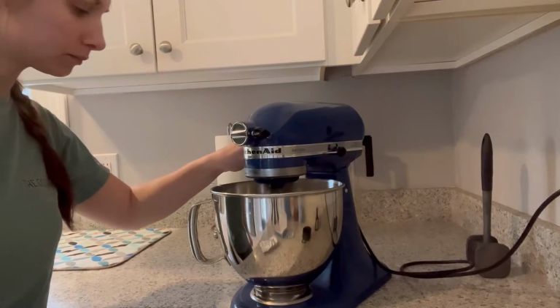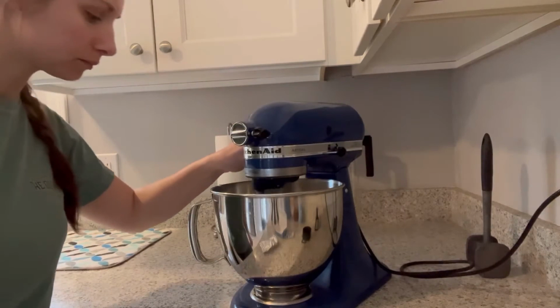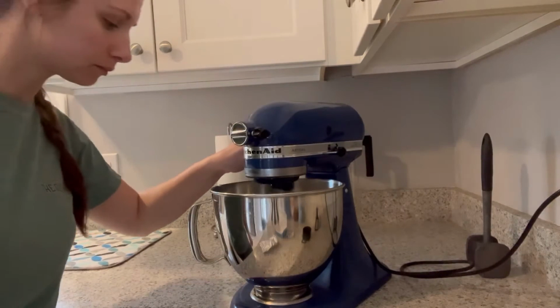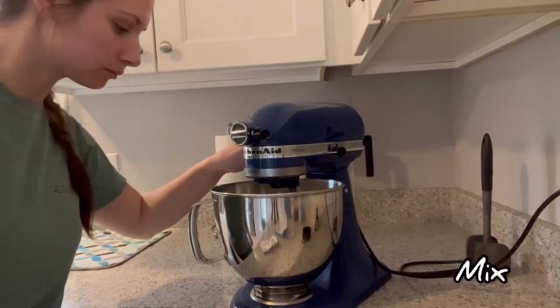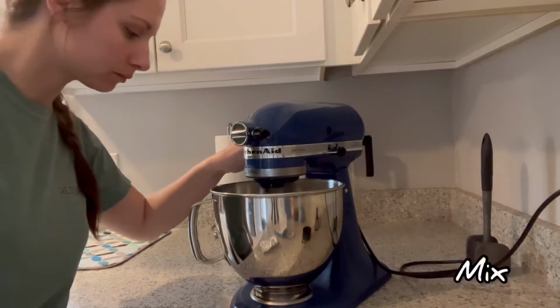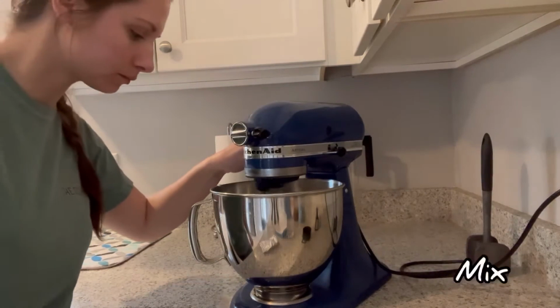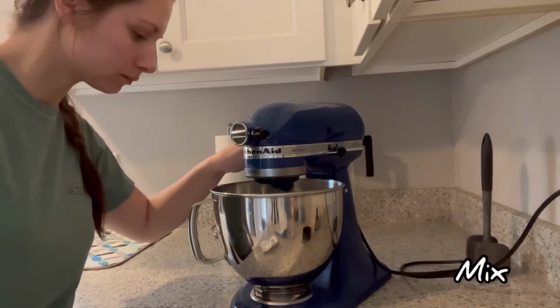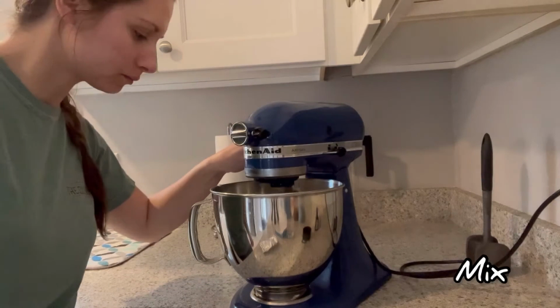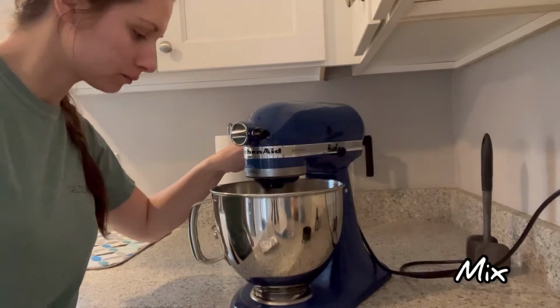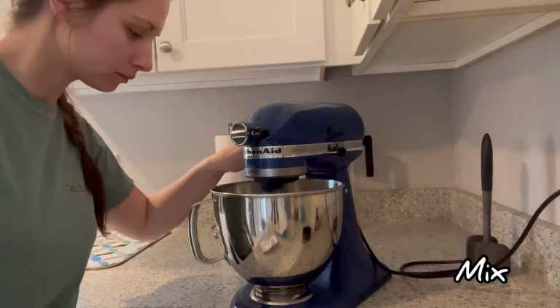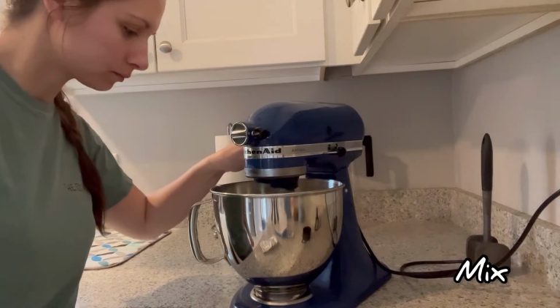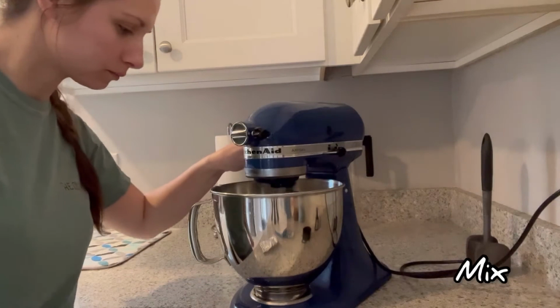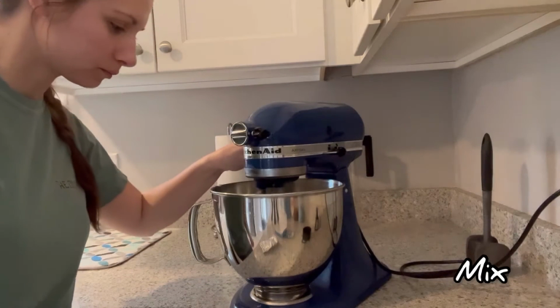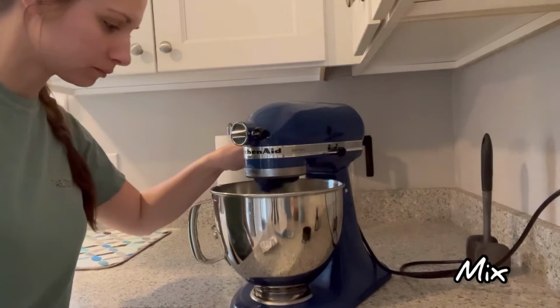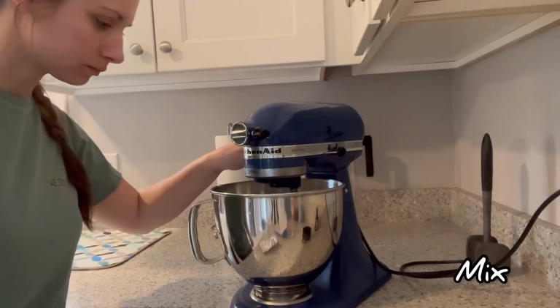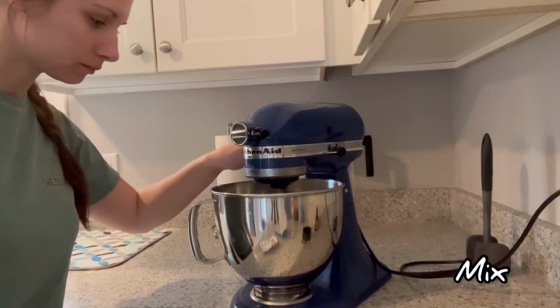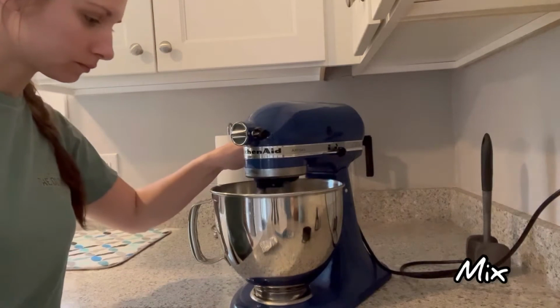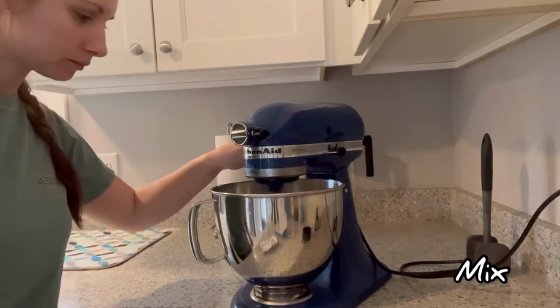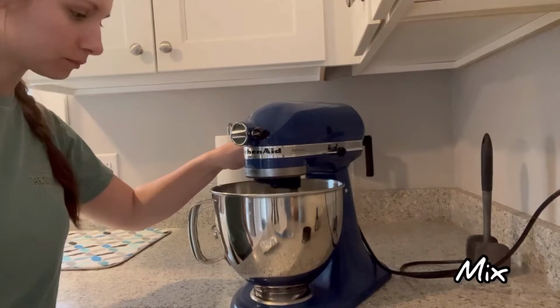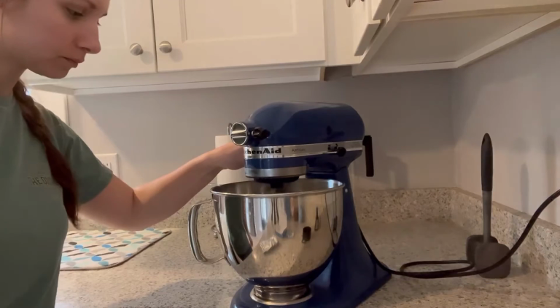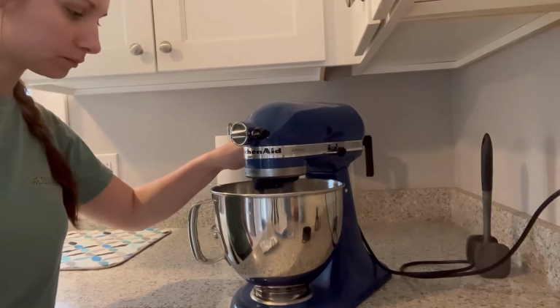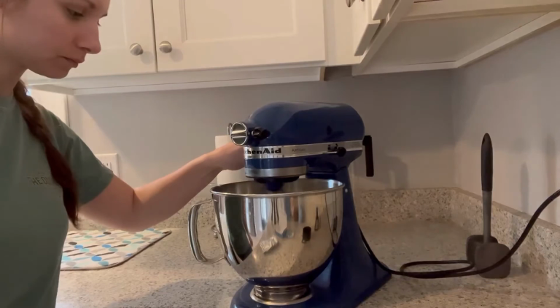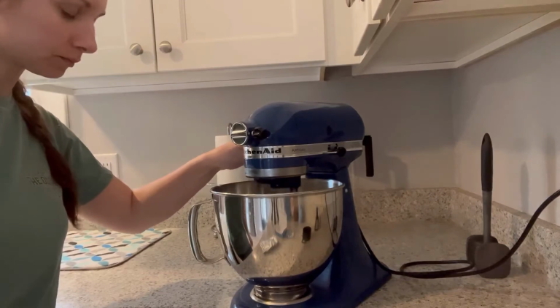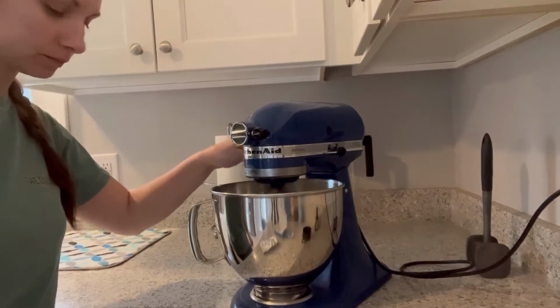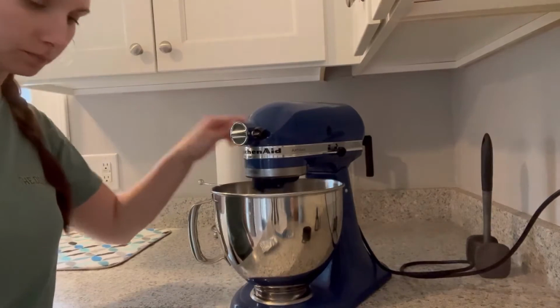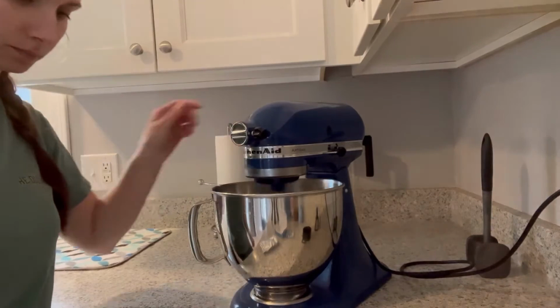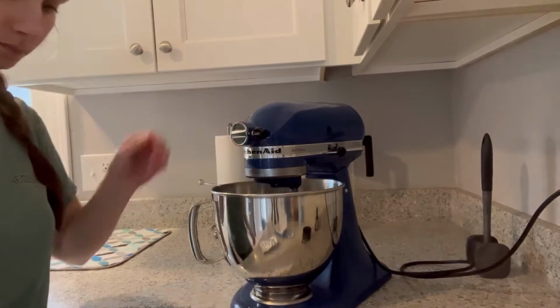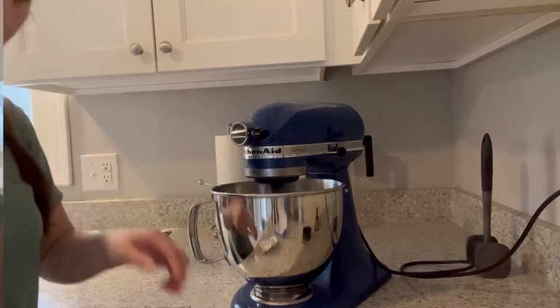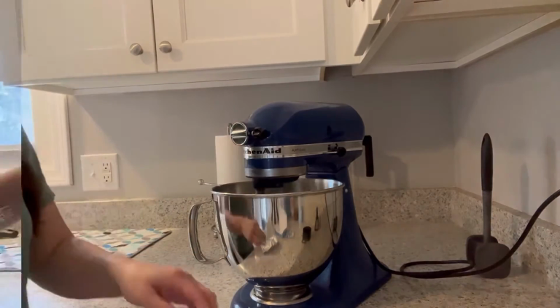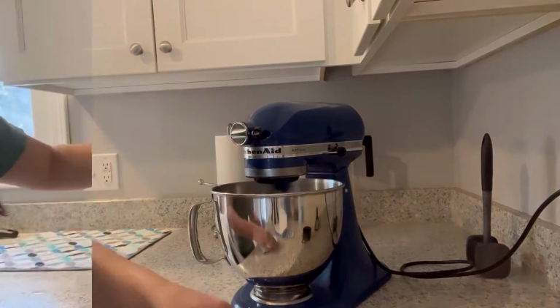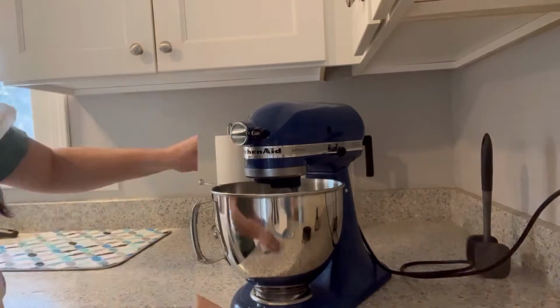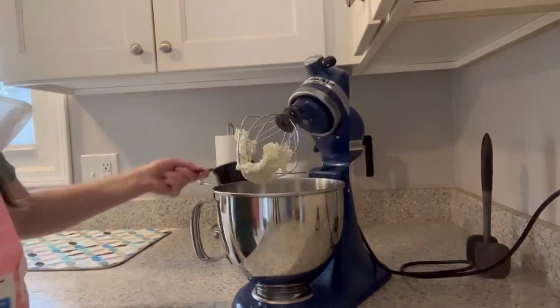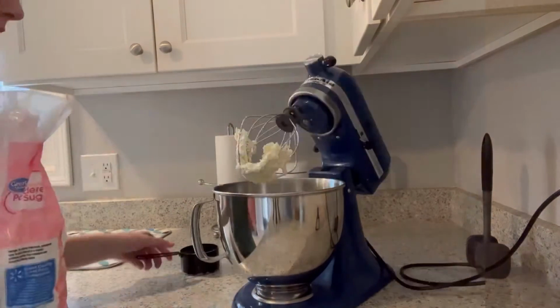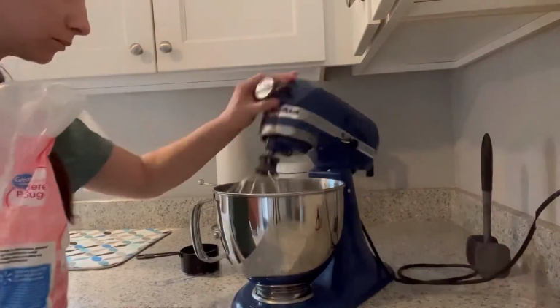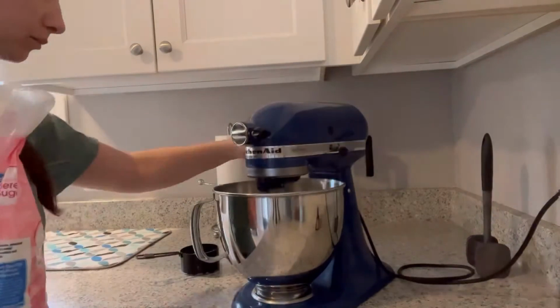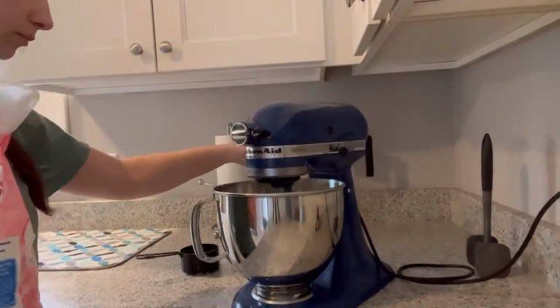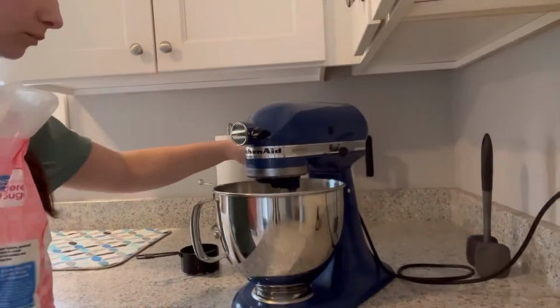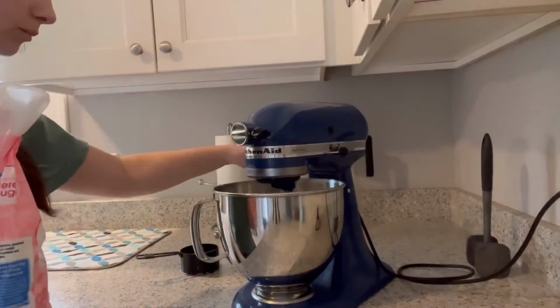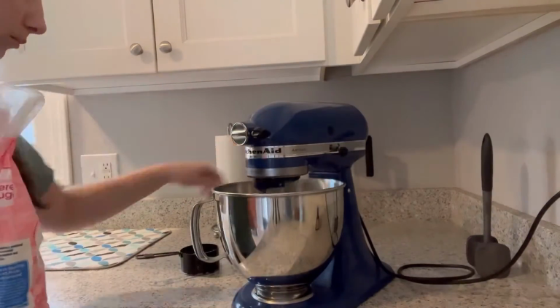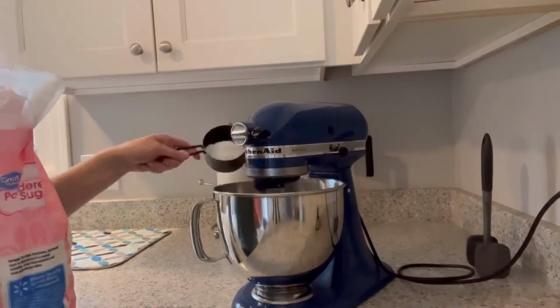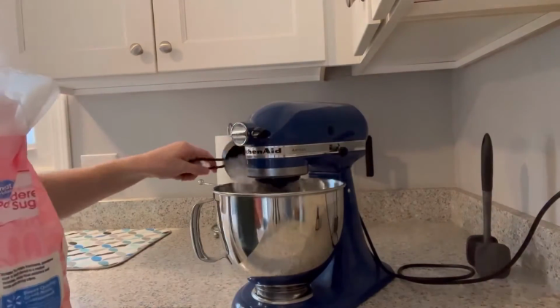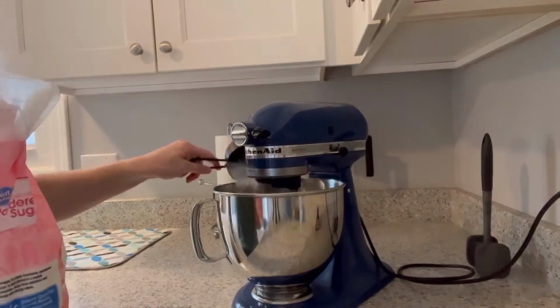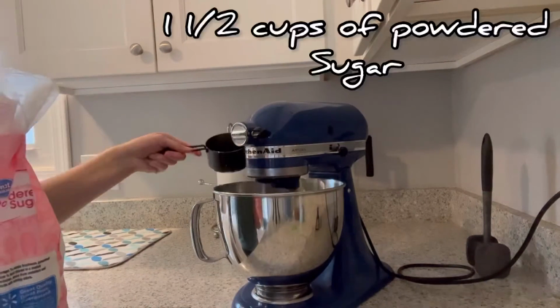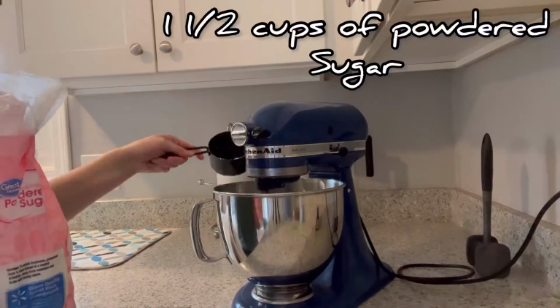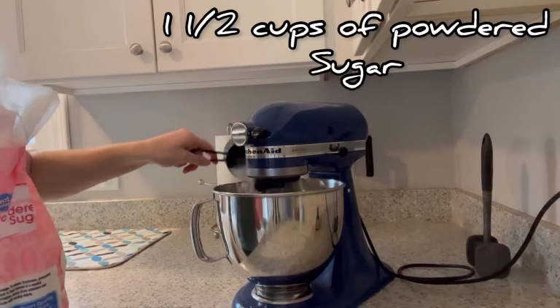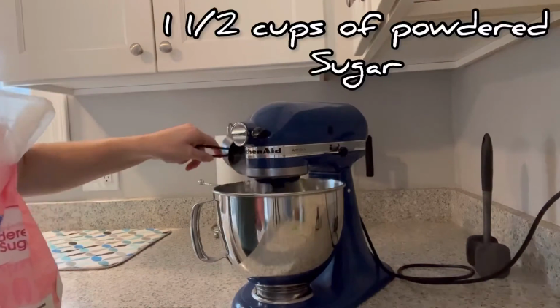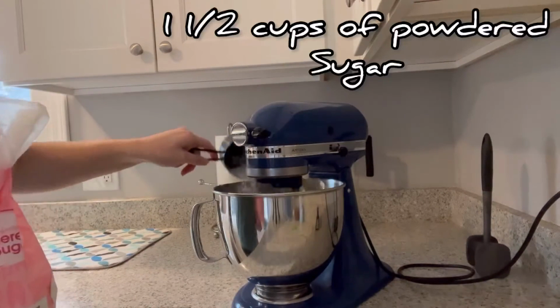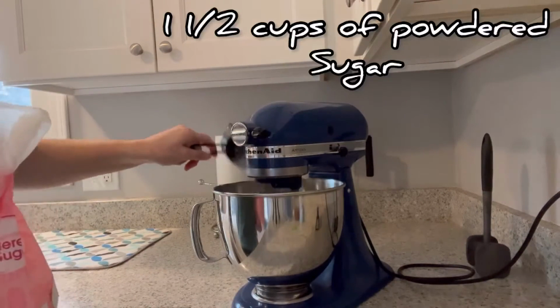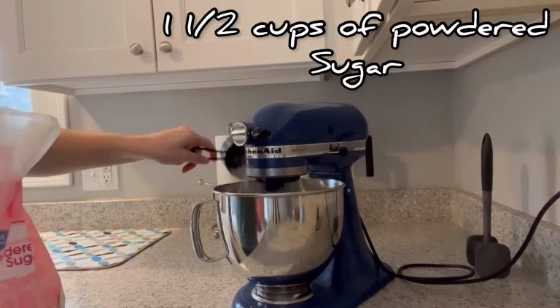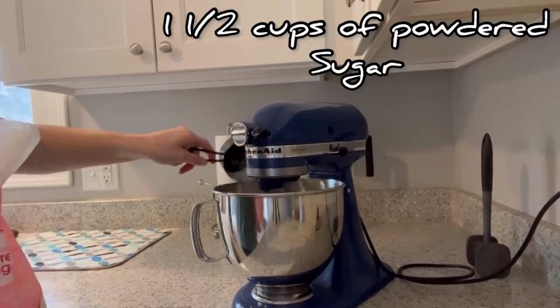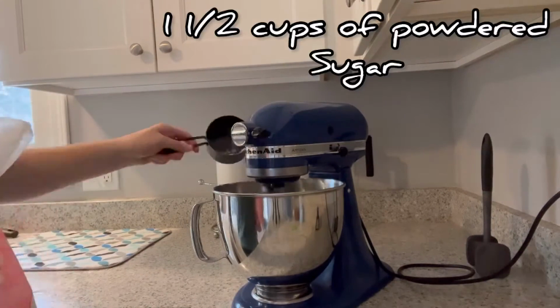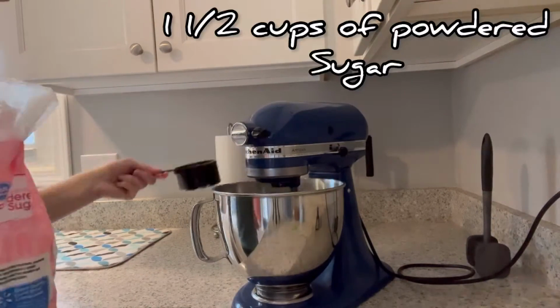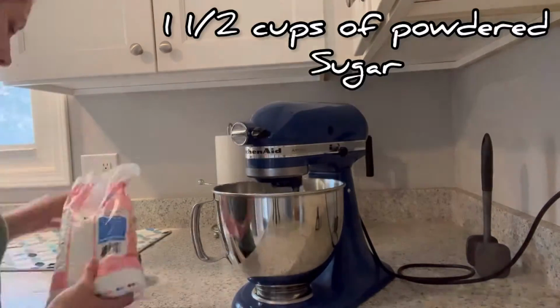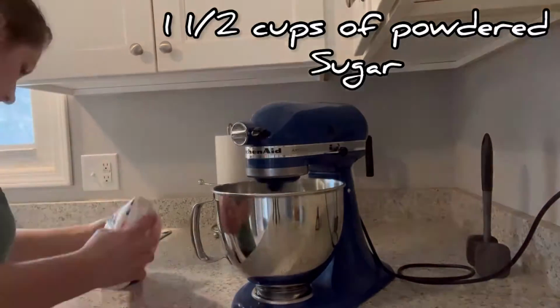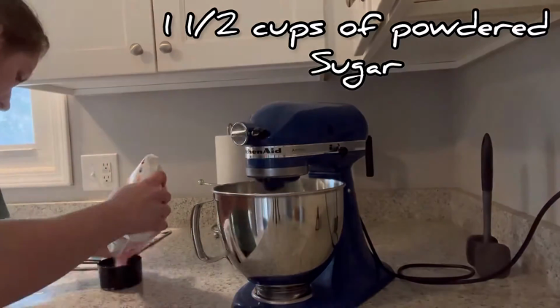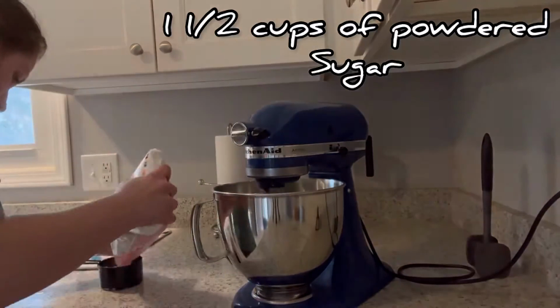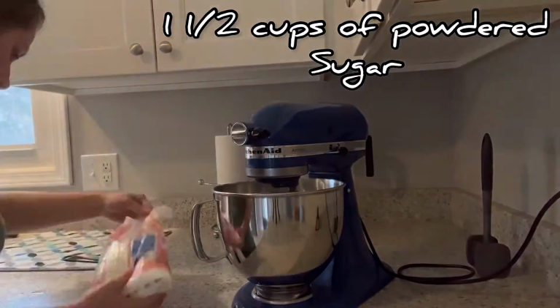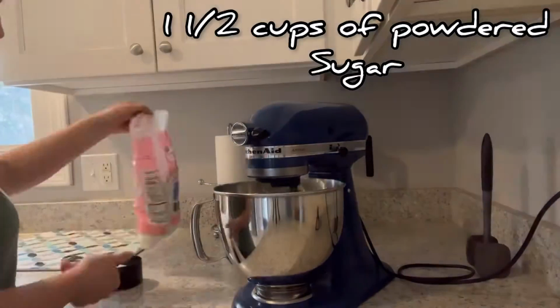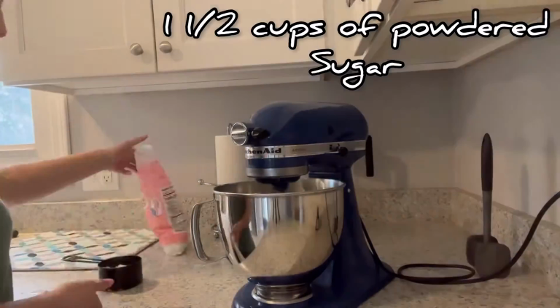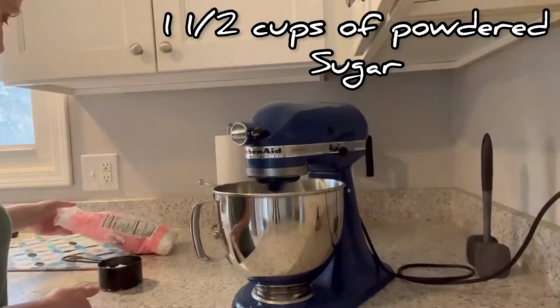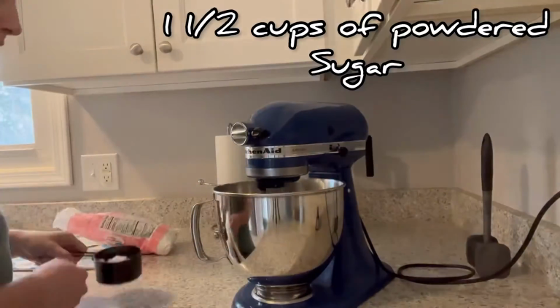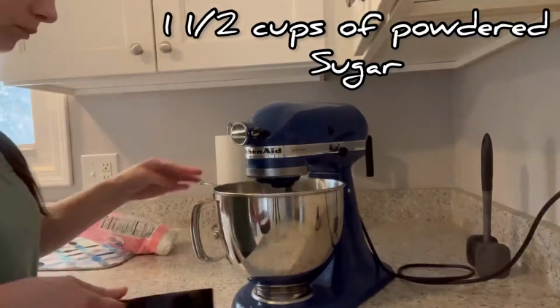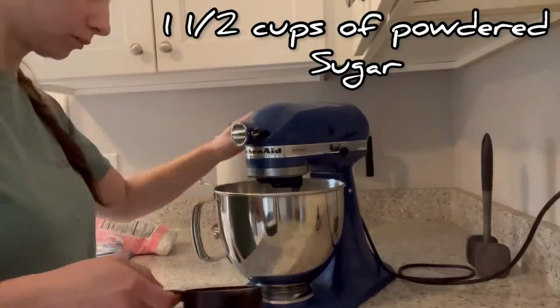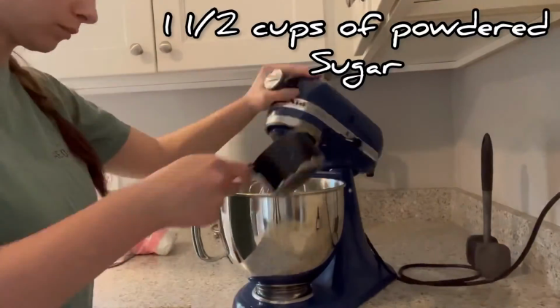Go ahead and mix that up a bit, then slowly mix in one and a half cups of powdered sugar.